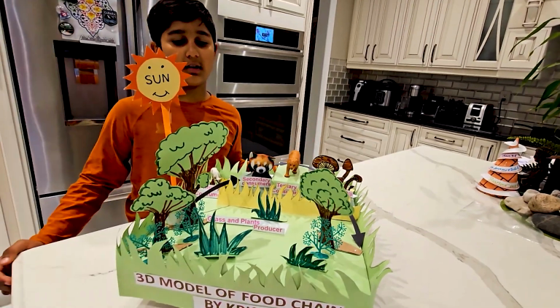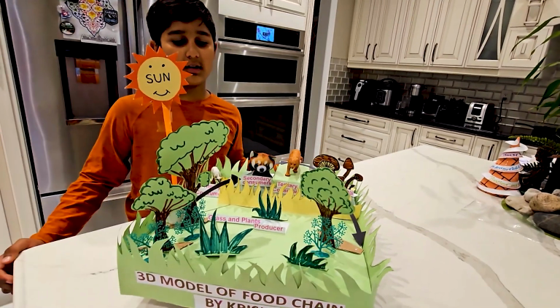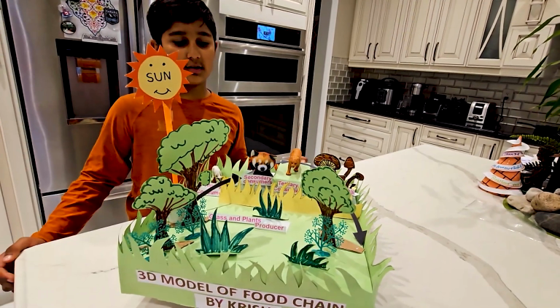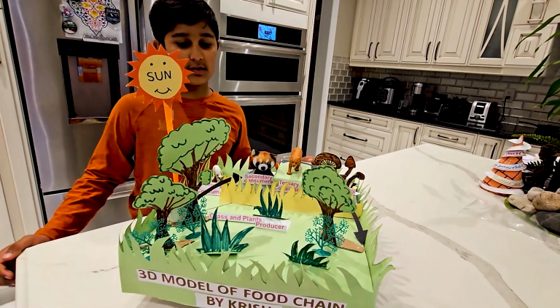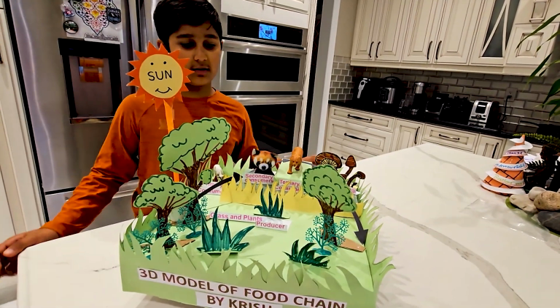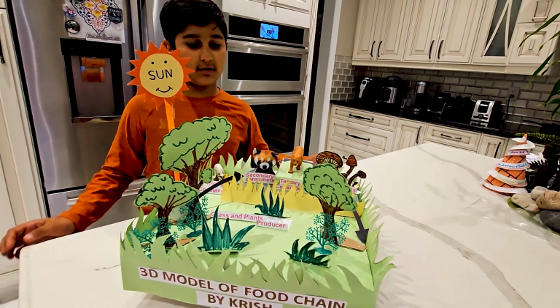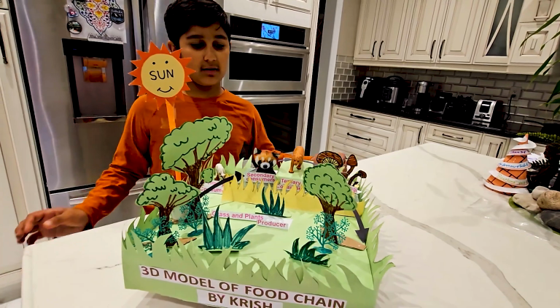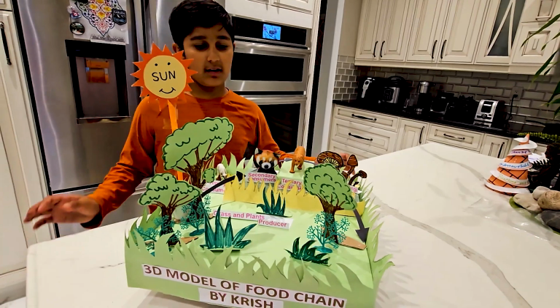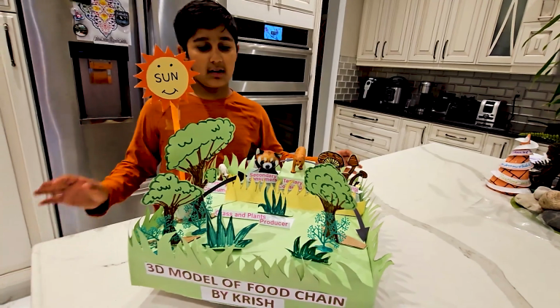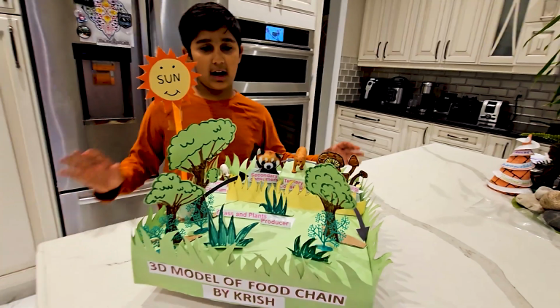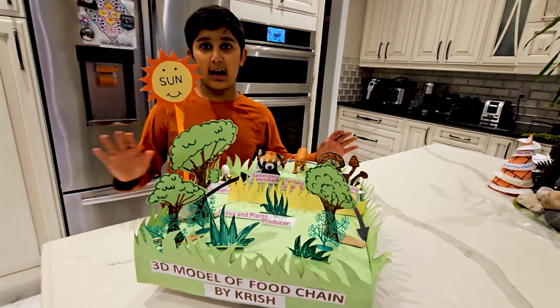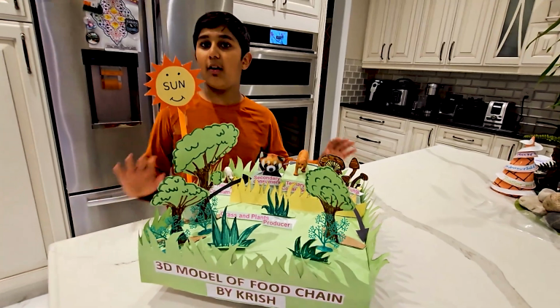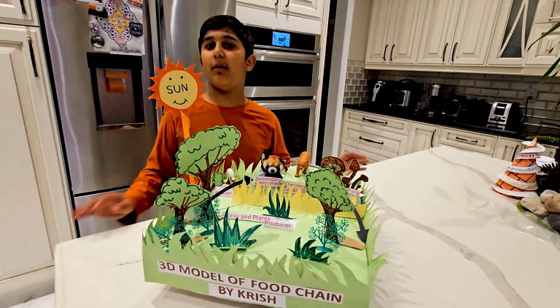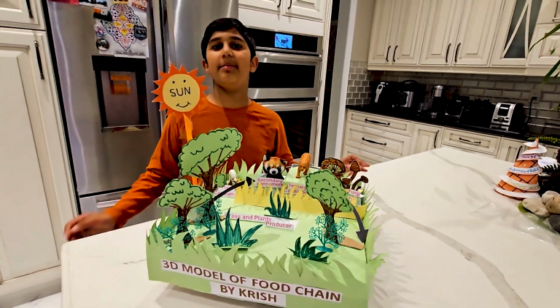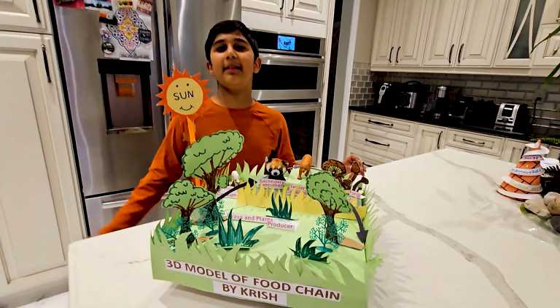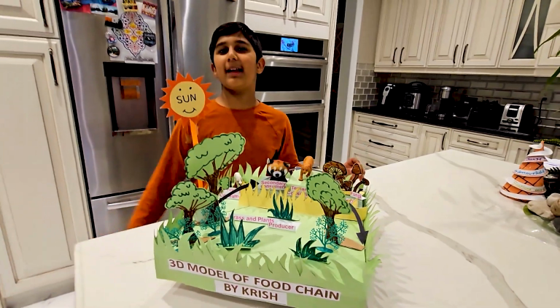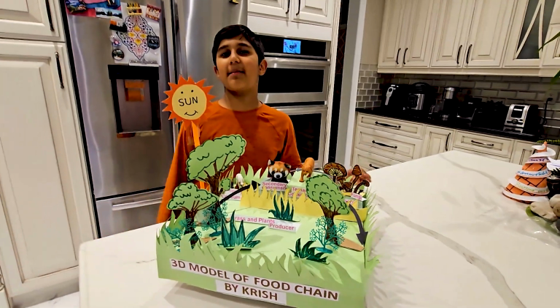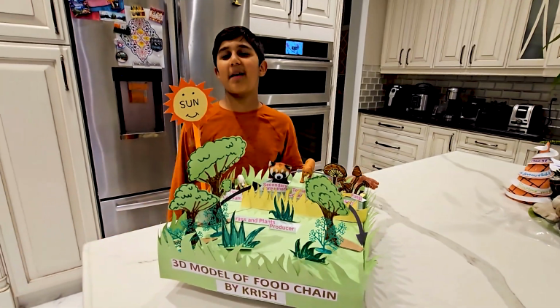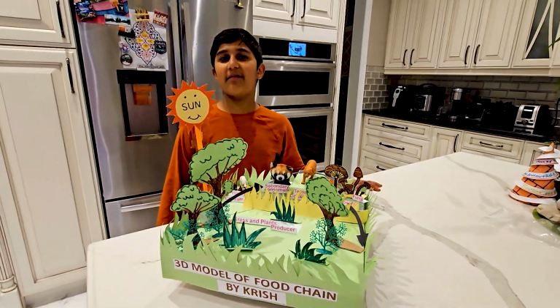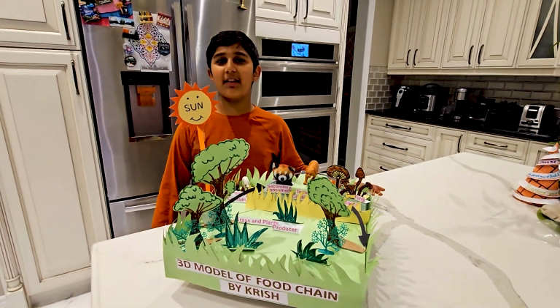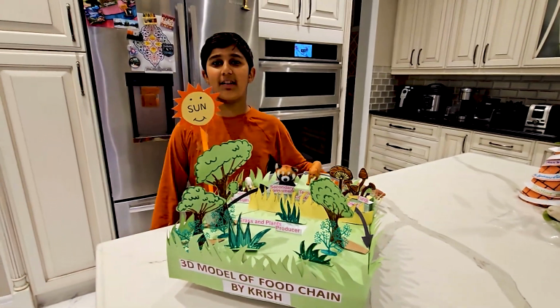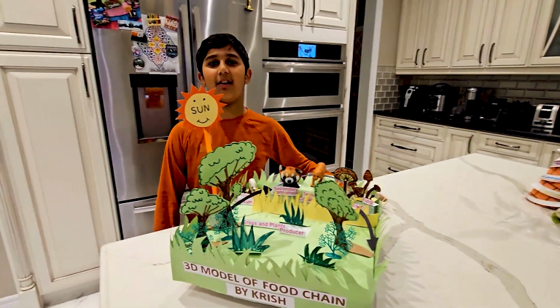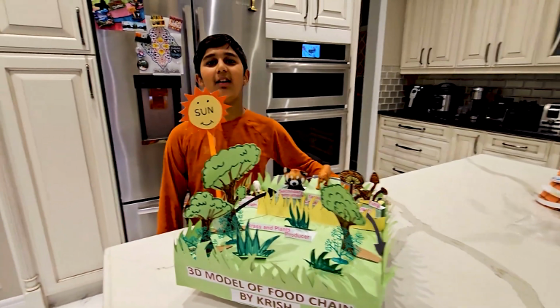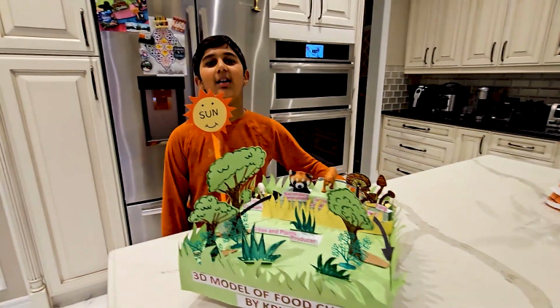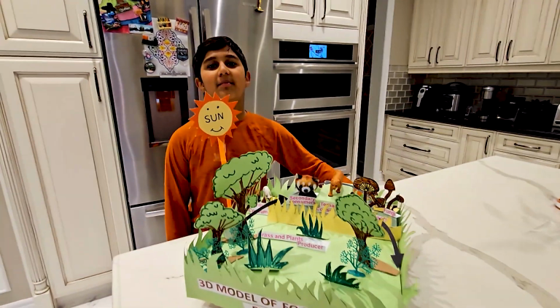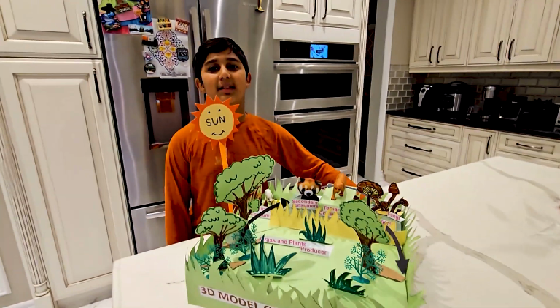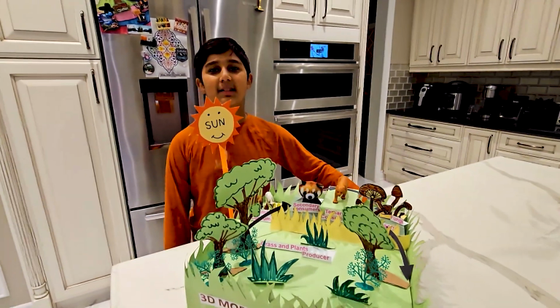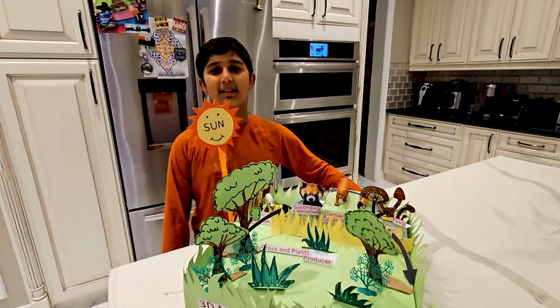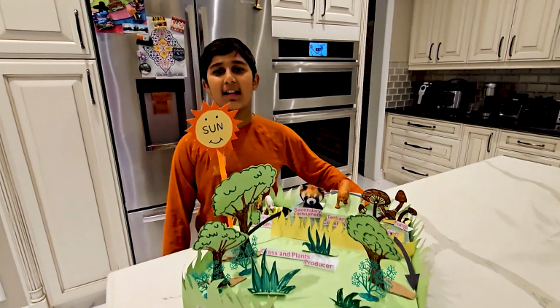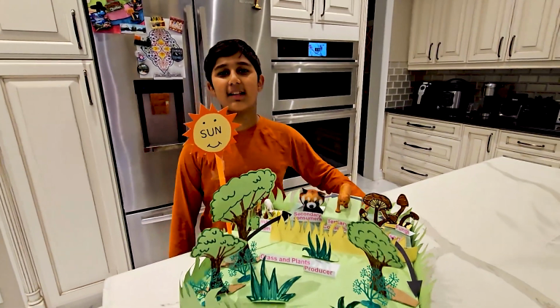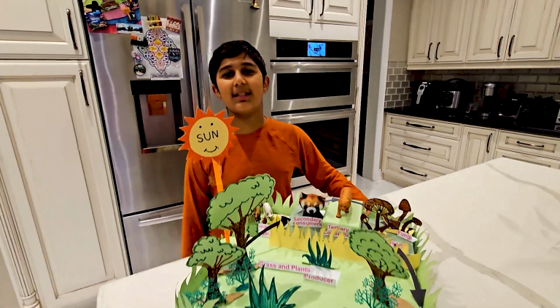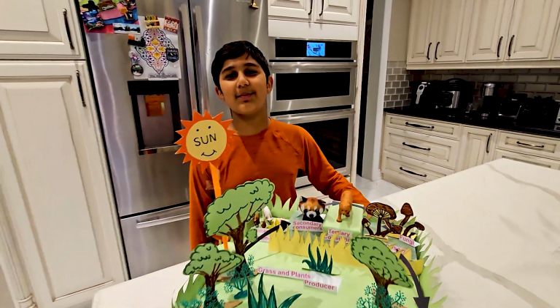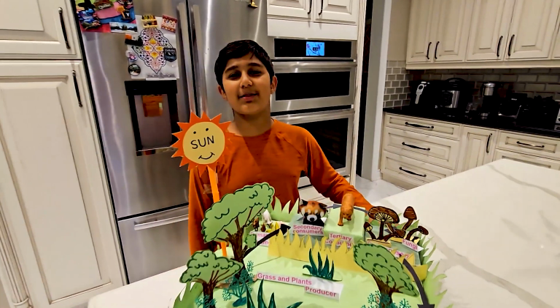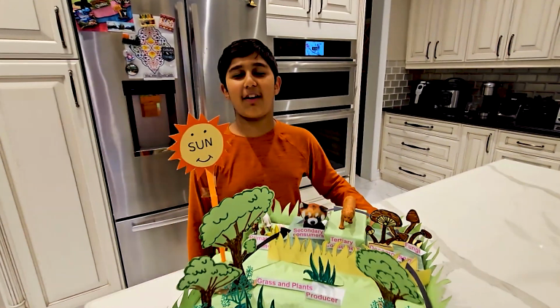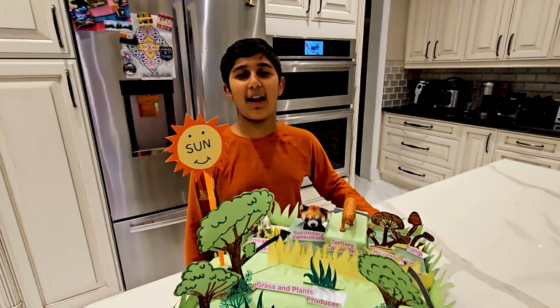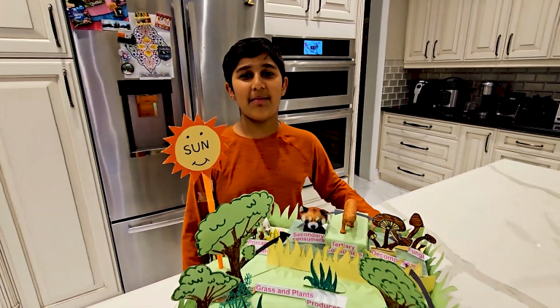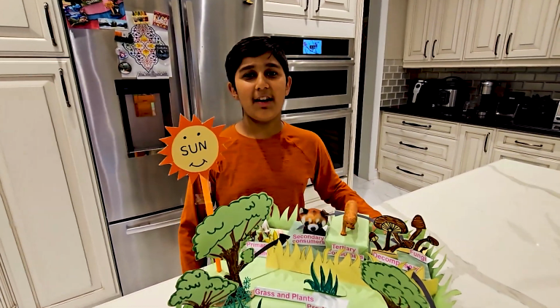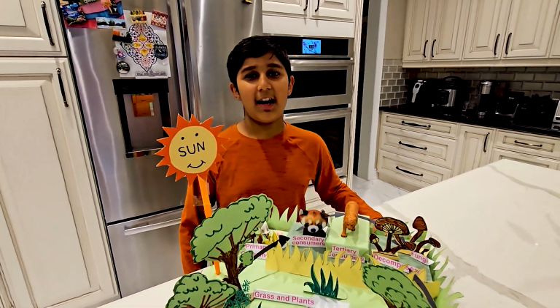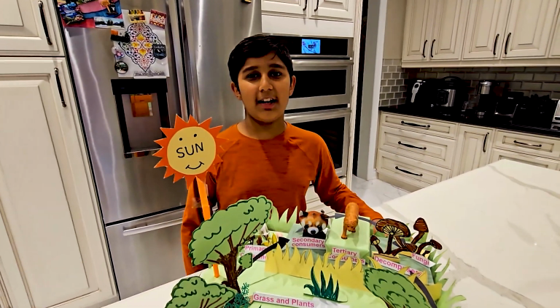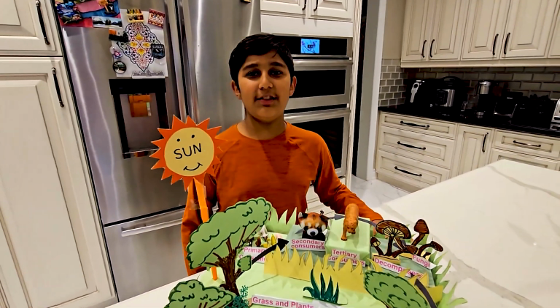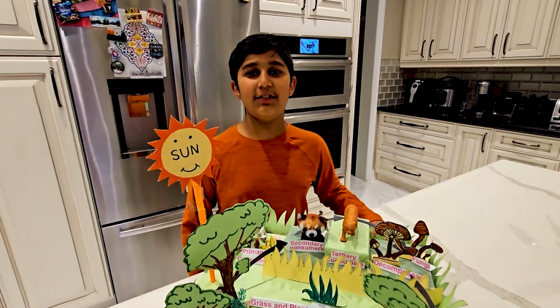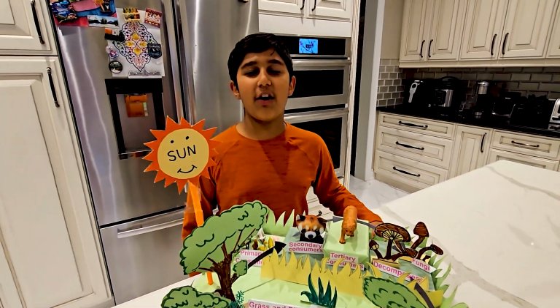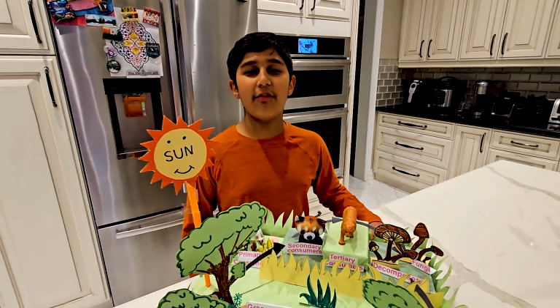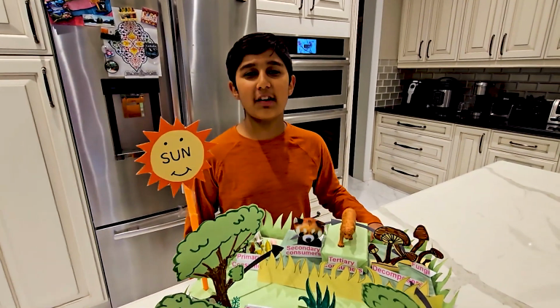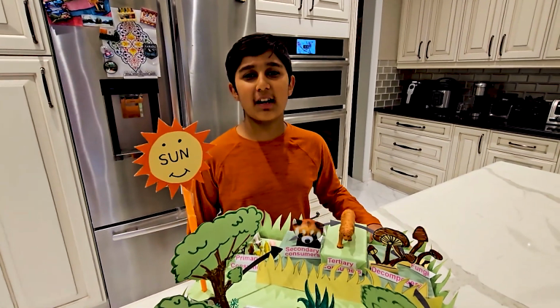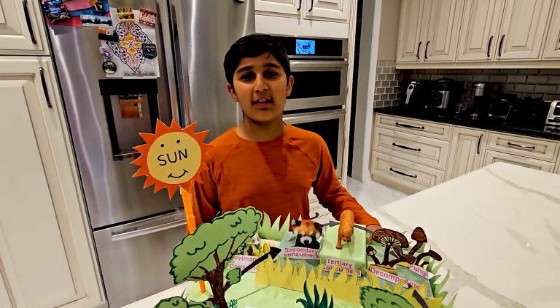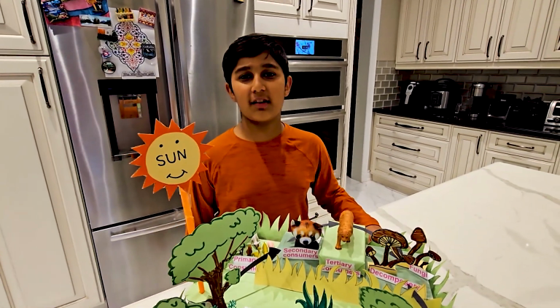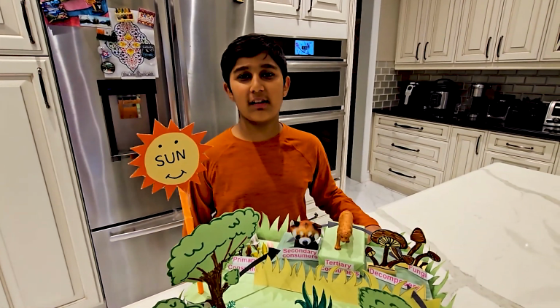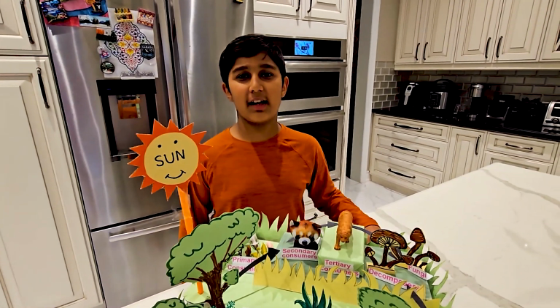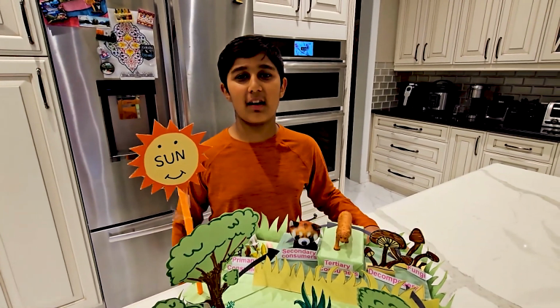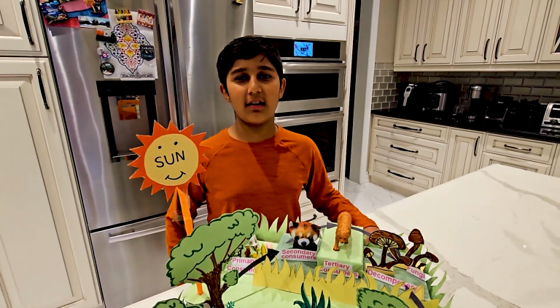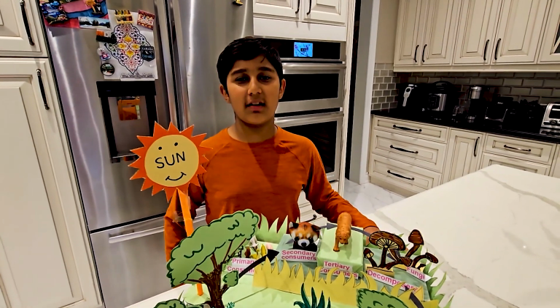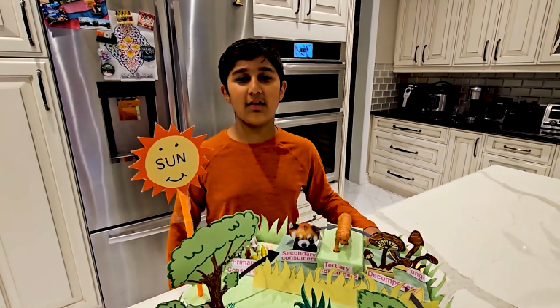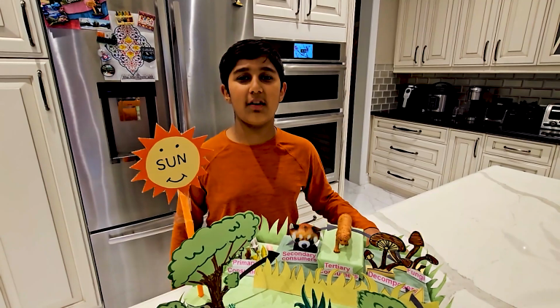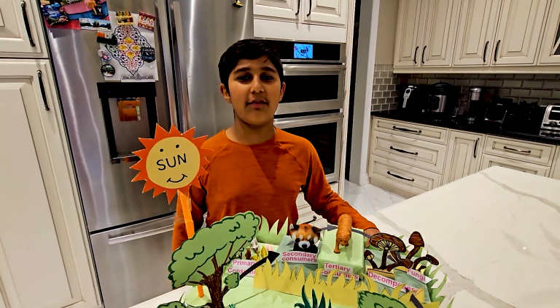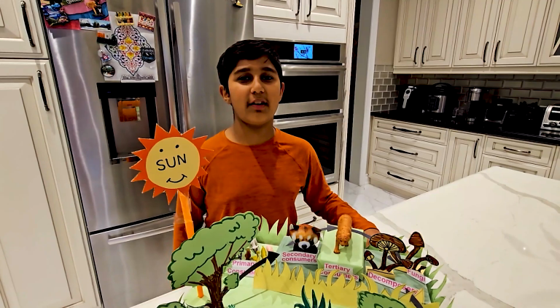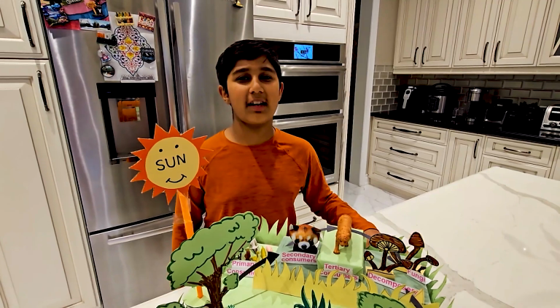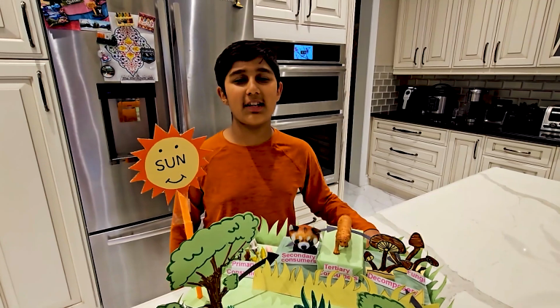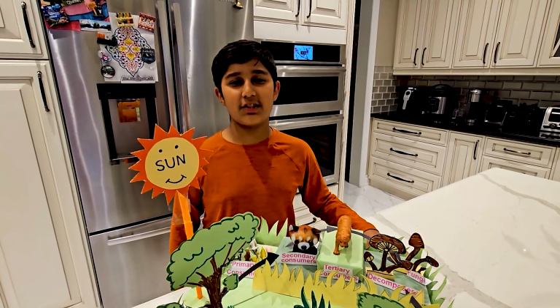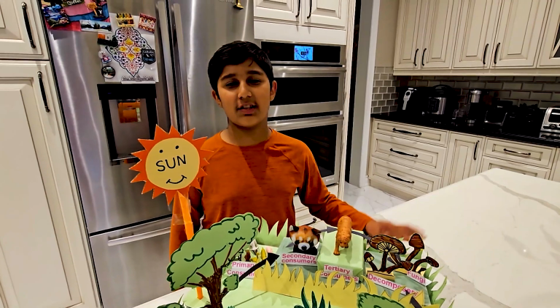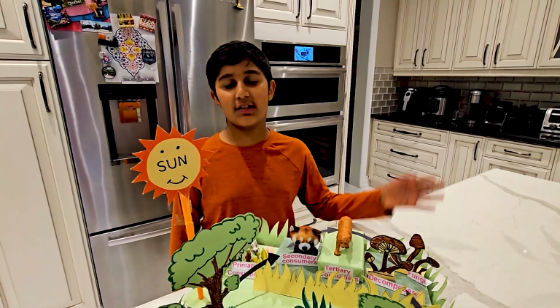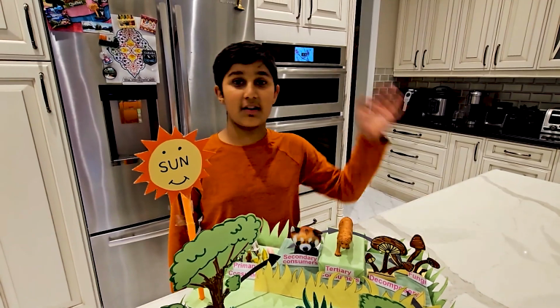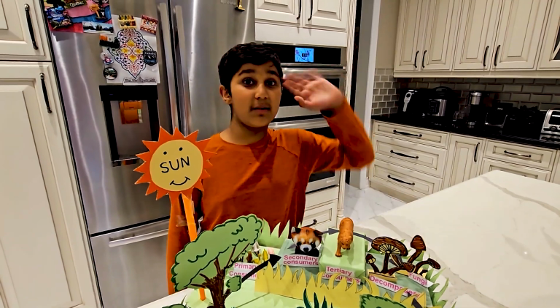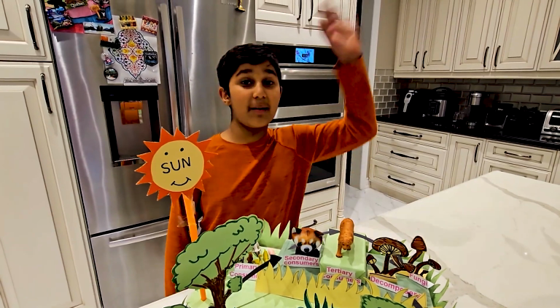I hope you like my video. Please like and subscribe, and don't forget to click on the notifications. Goodbye!